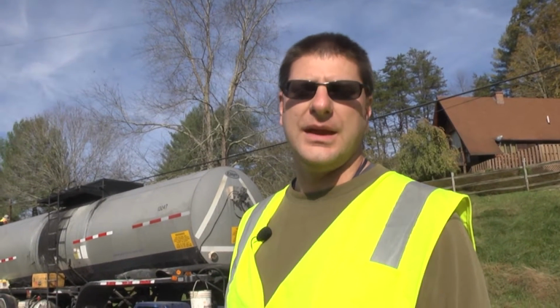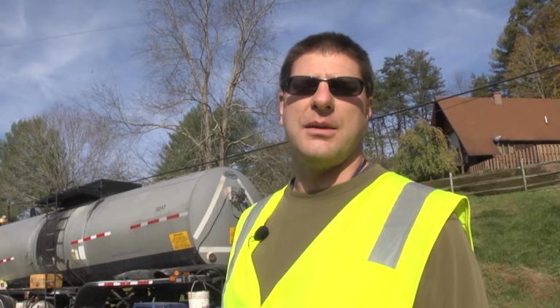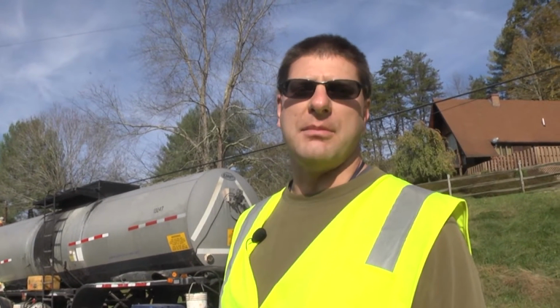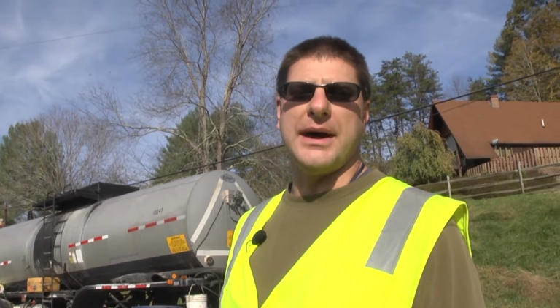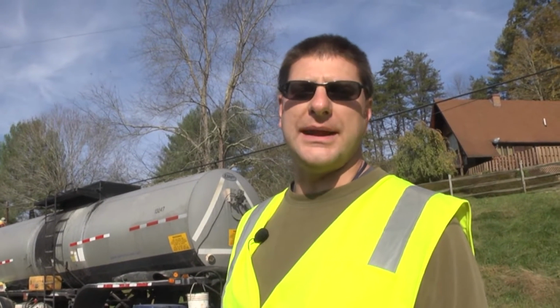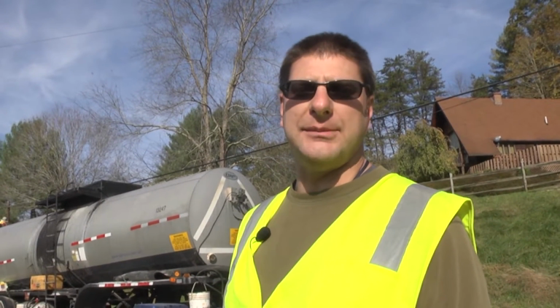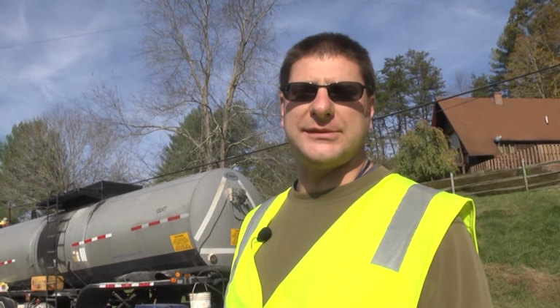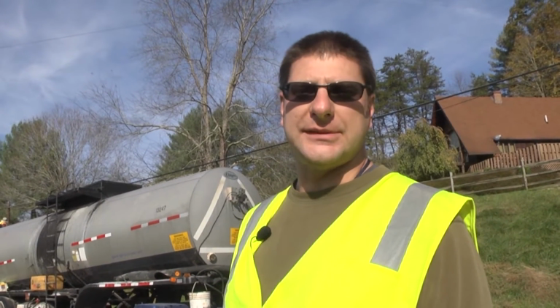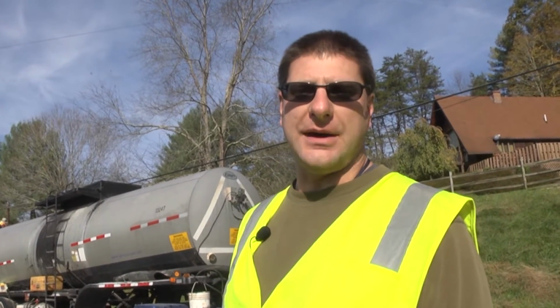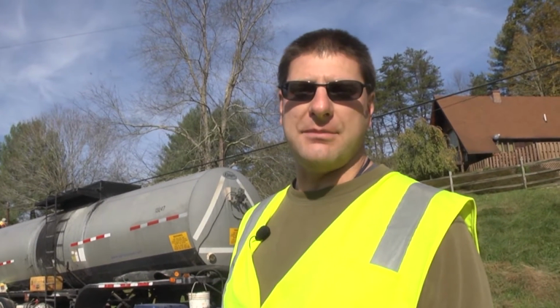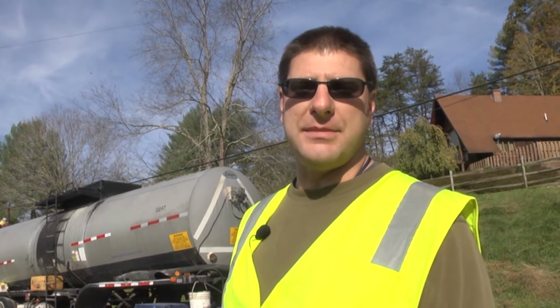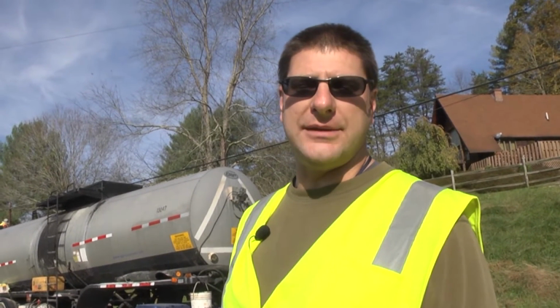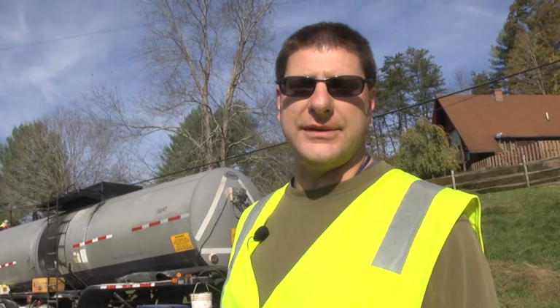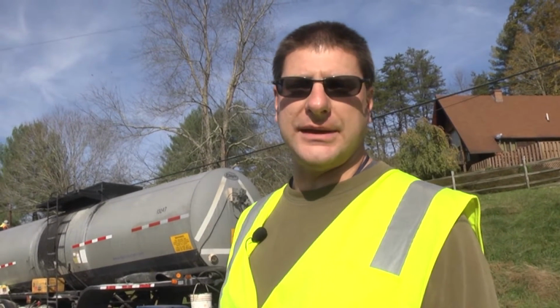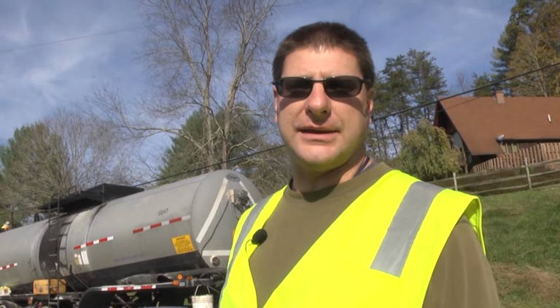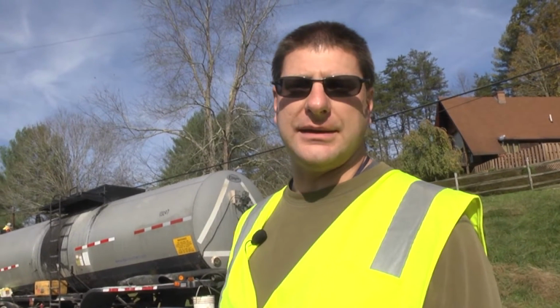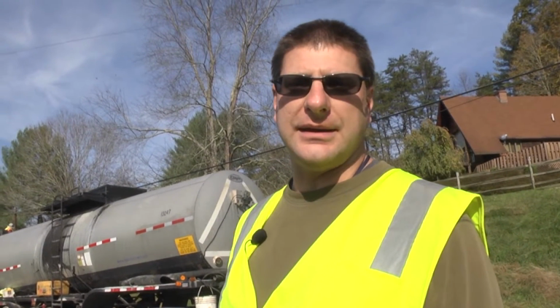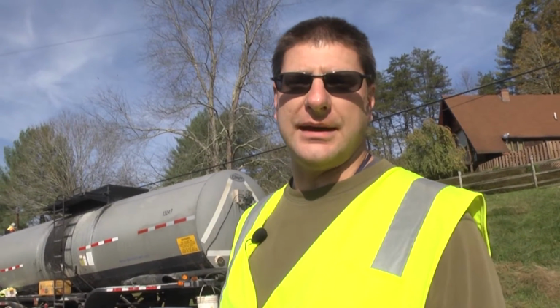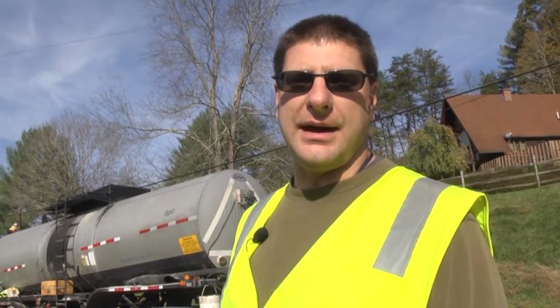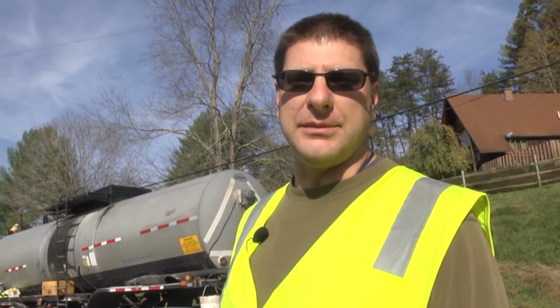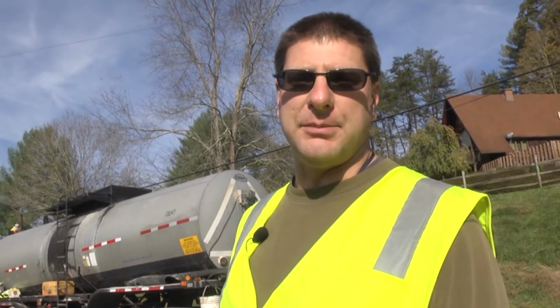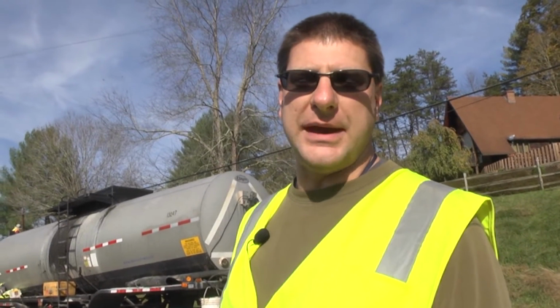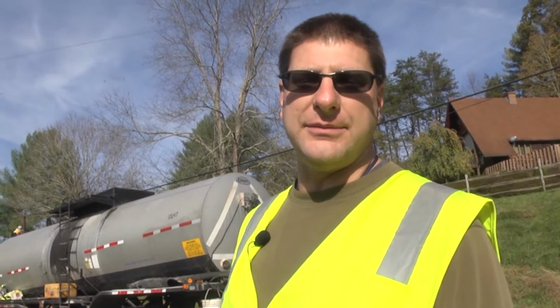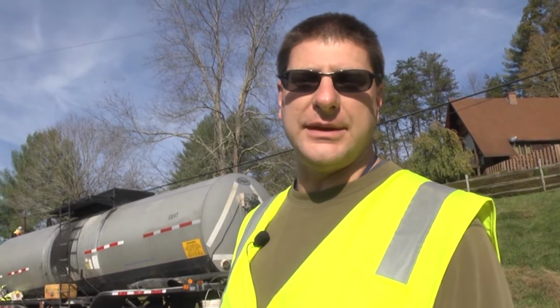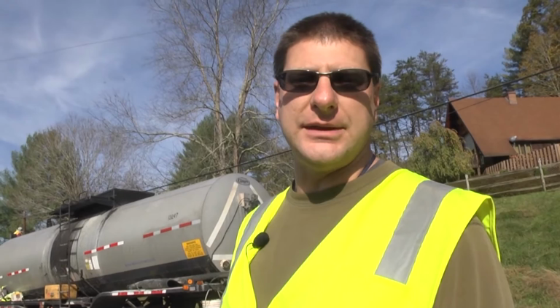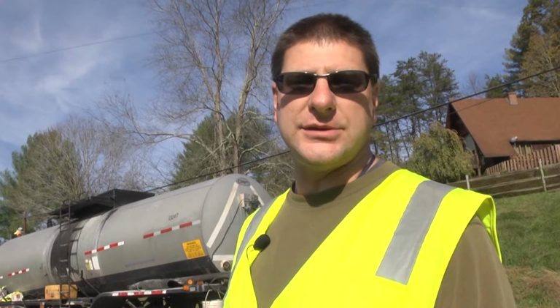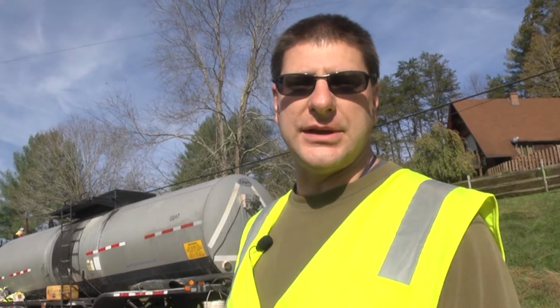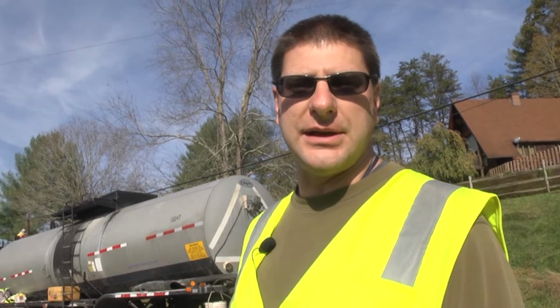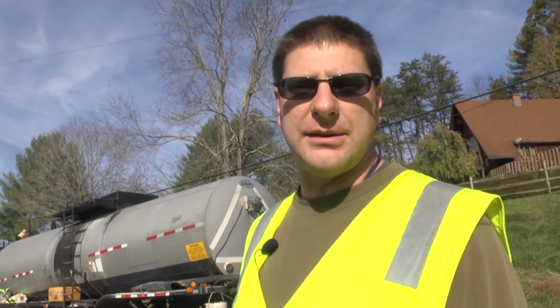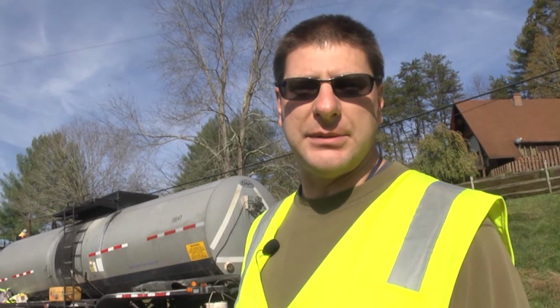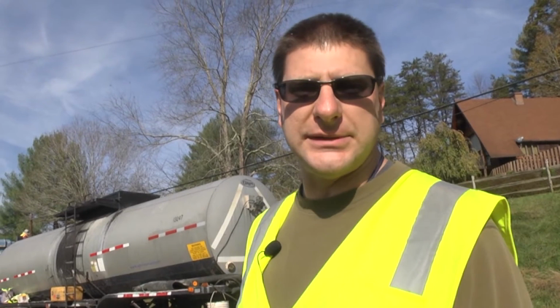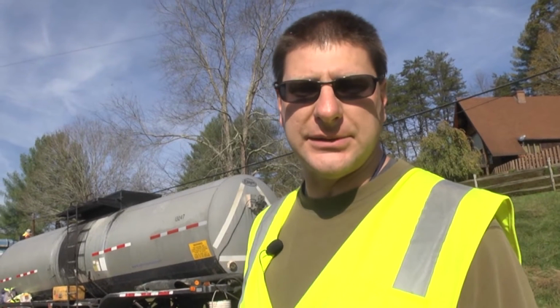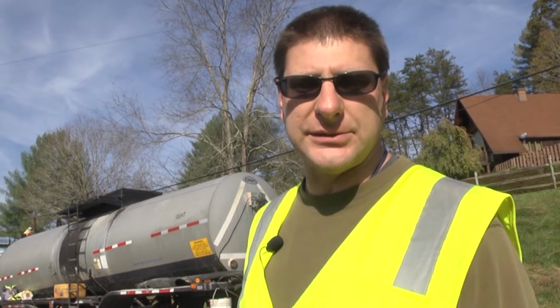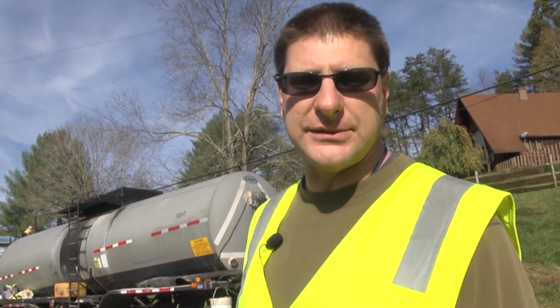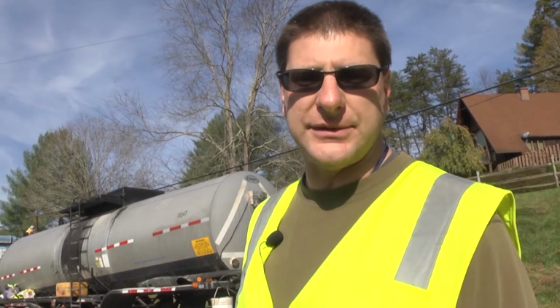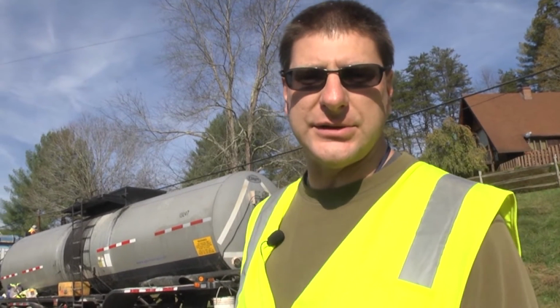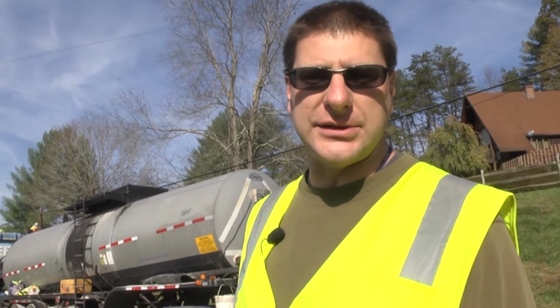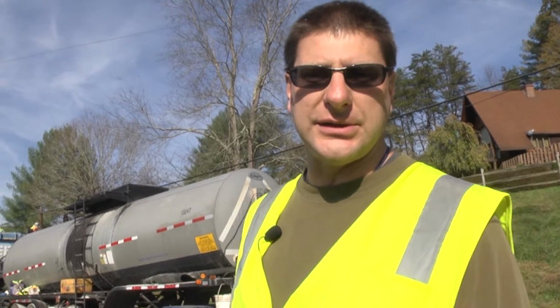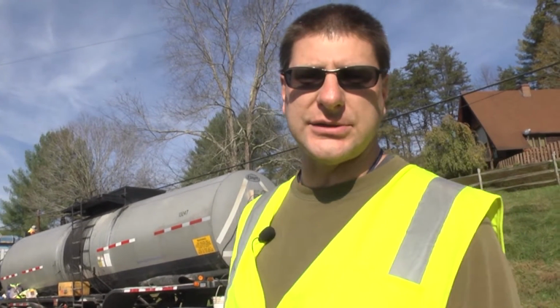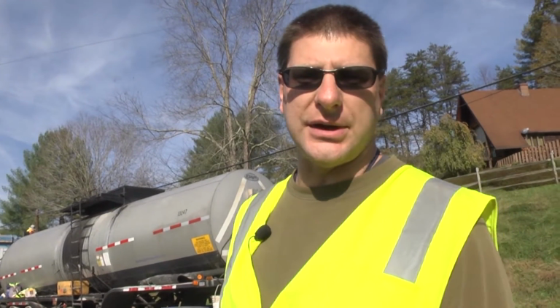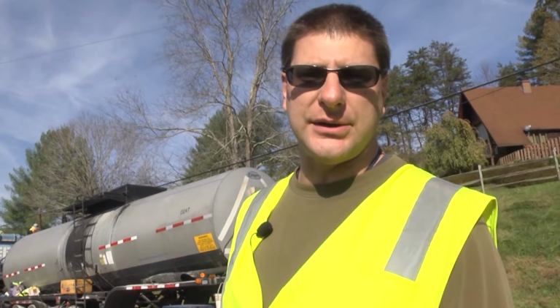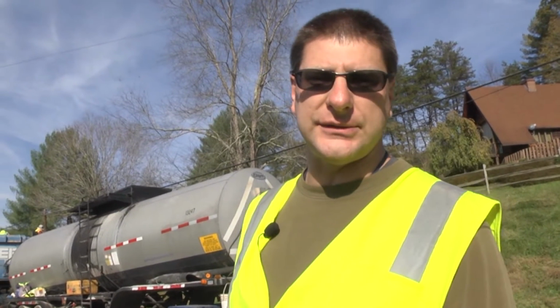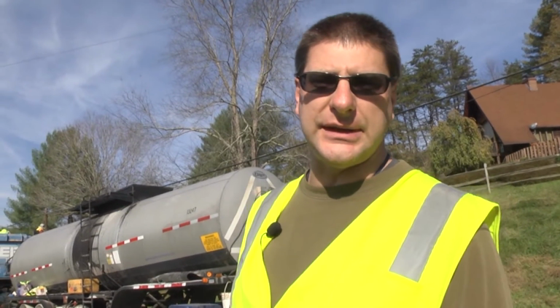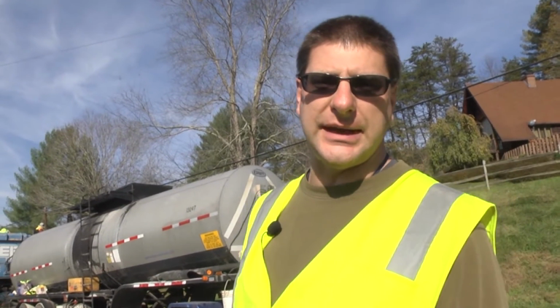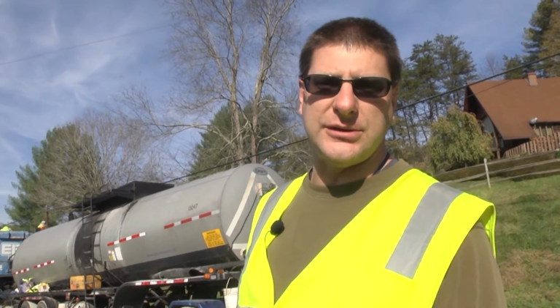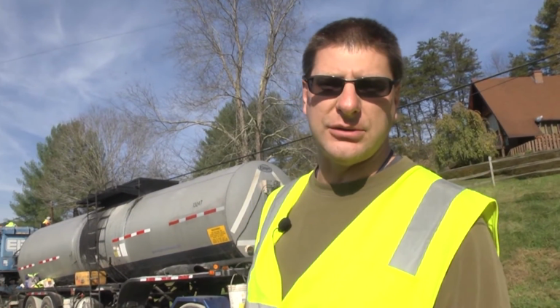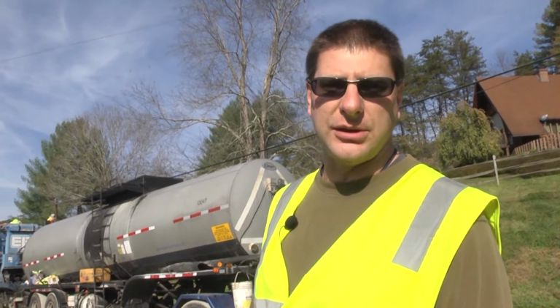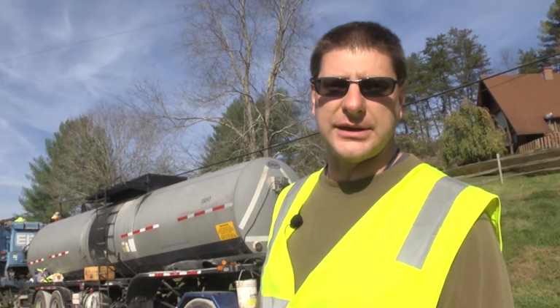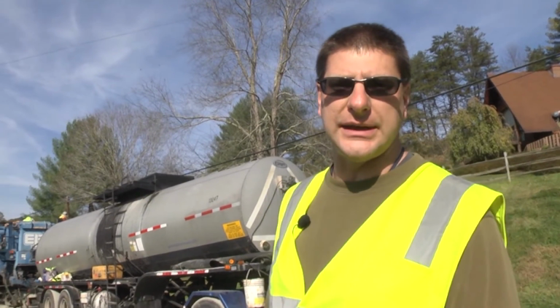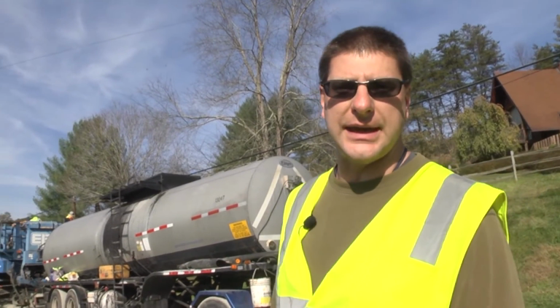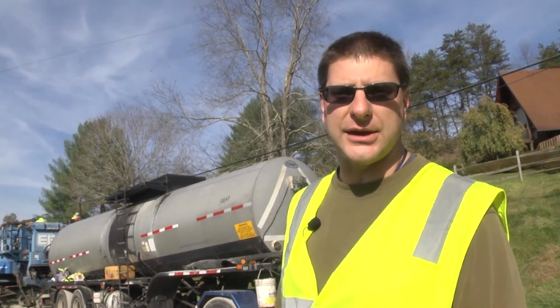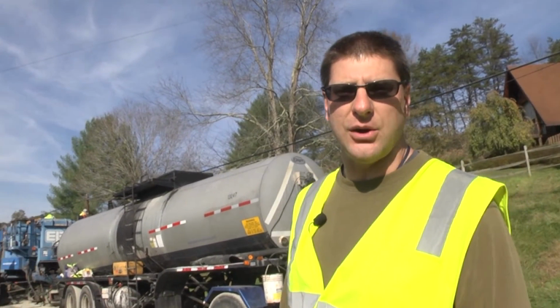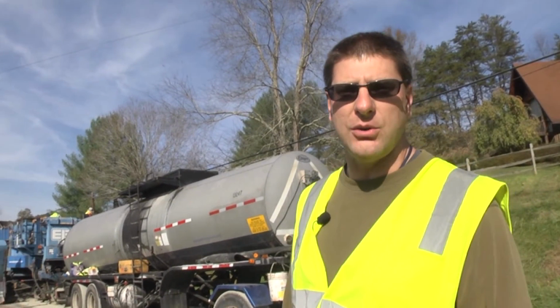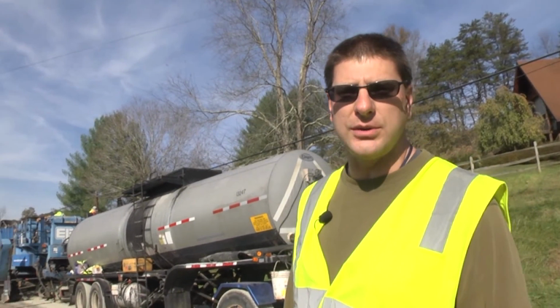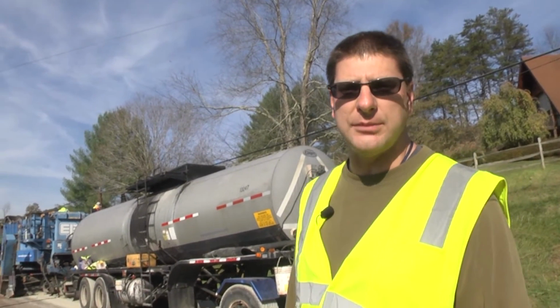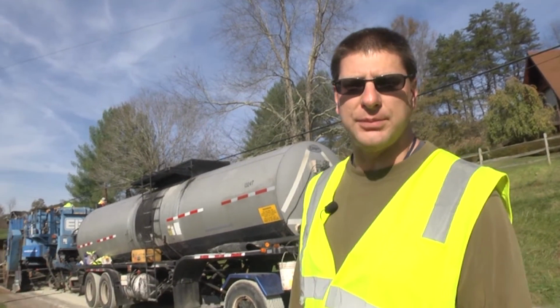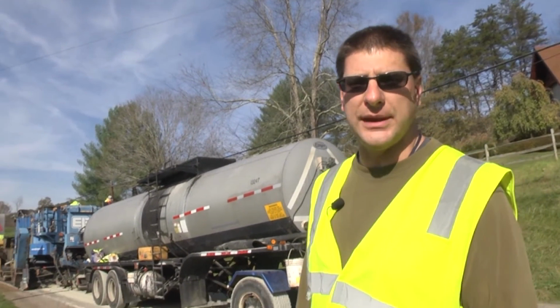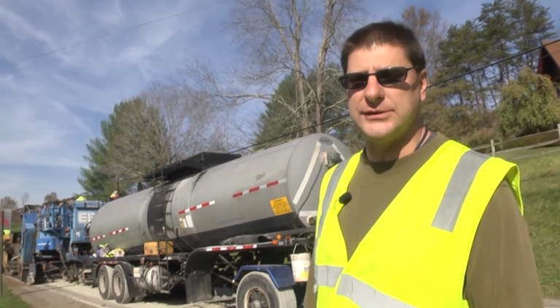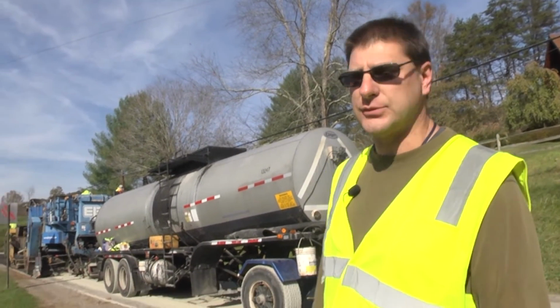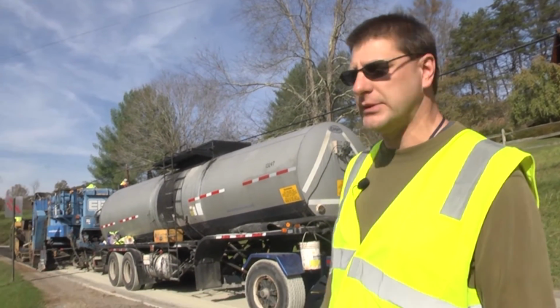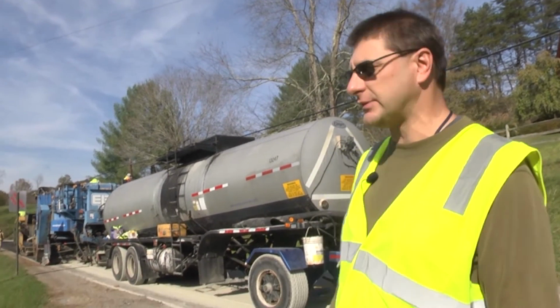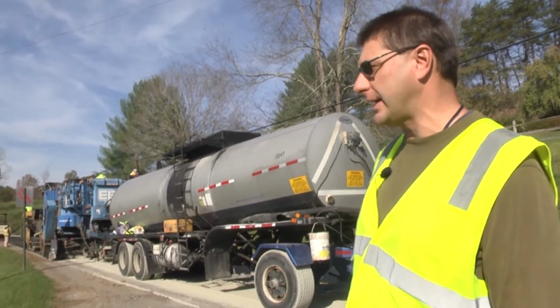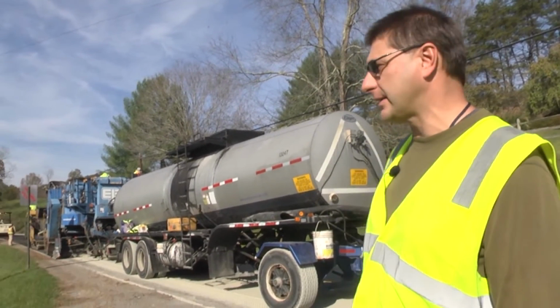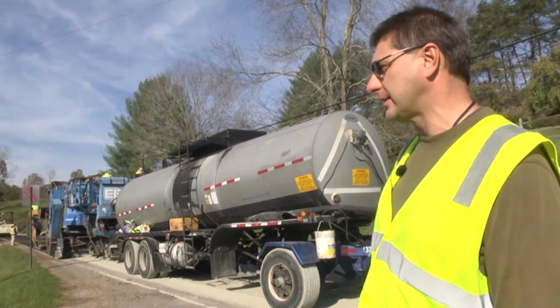My name's Tom Medvick. I'm the pavement engineer at the materials division in Charleston, and you're looking at cold in place recycling.